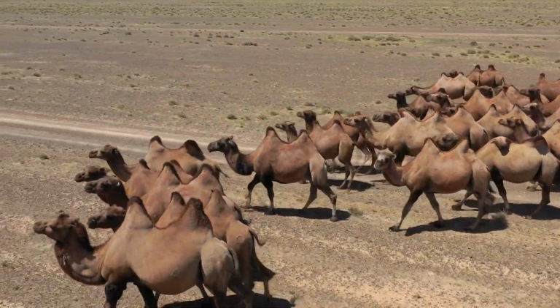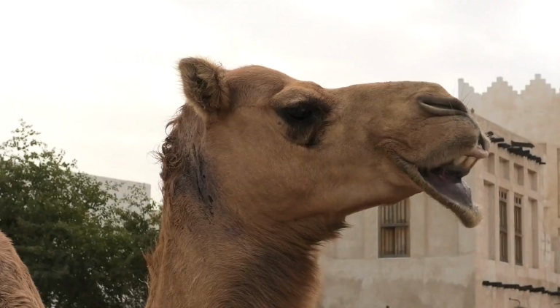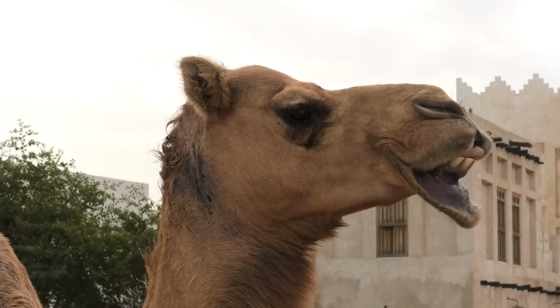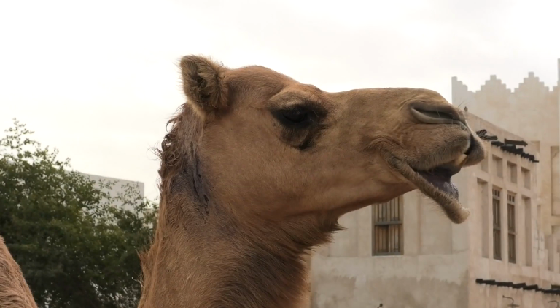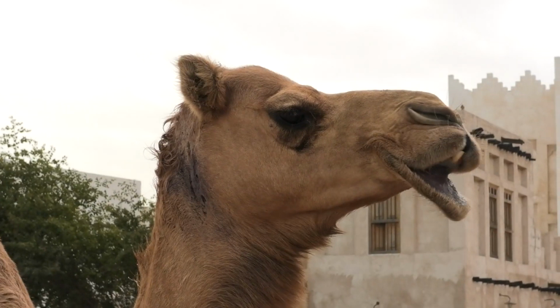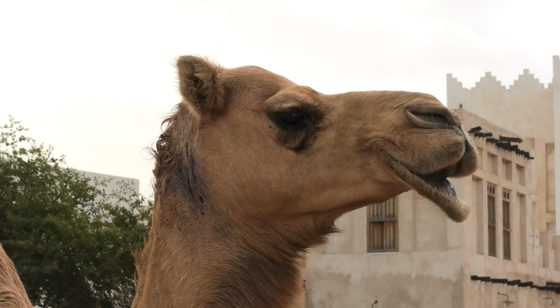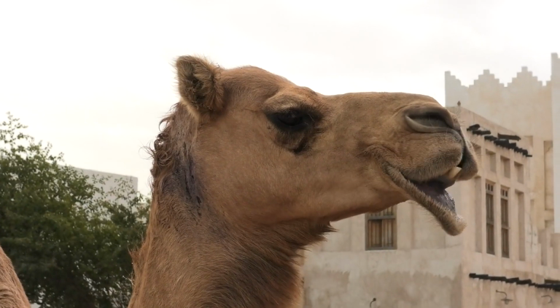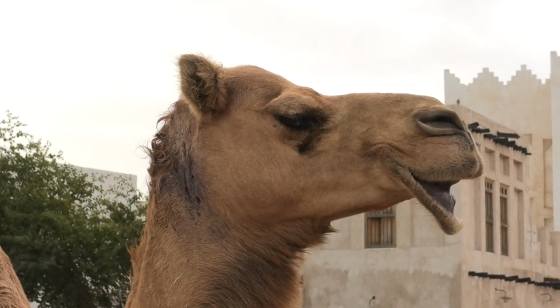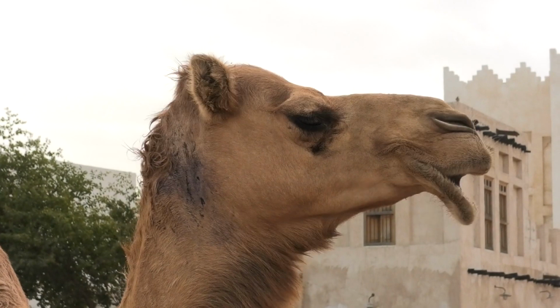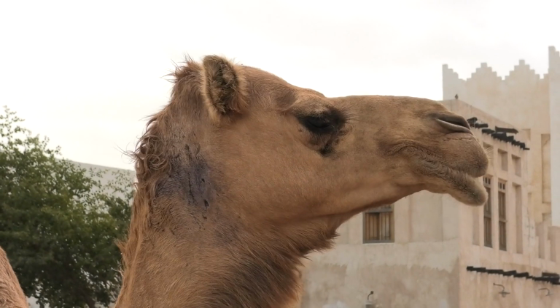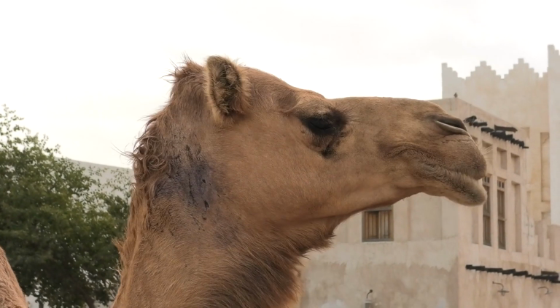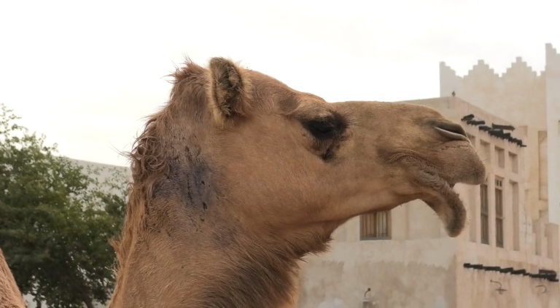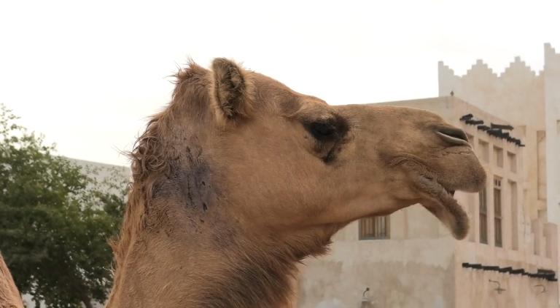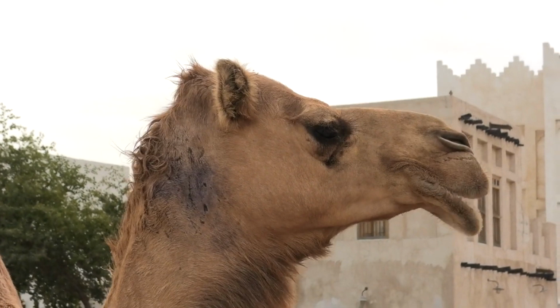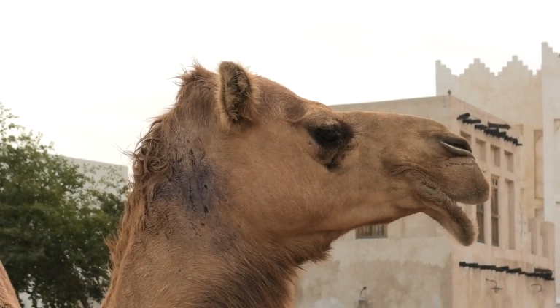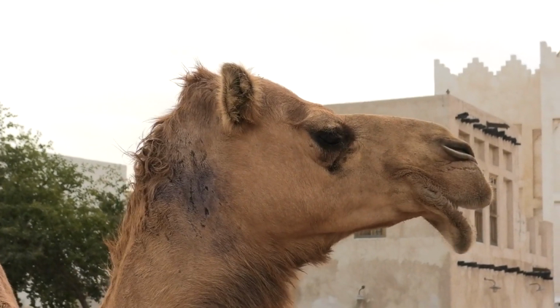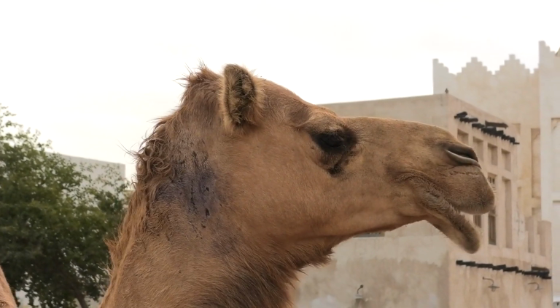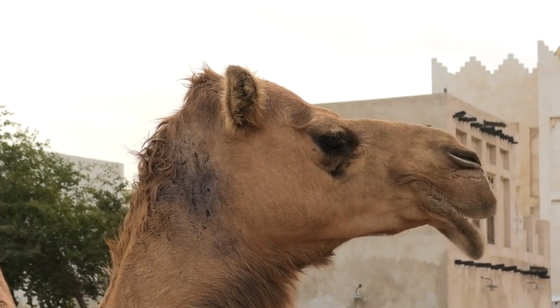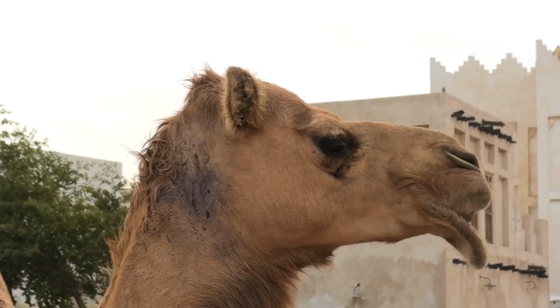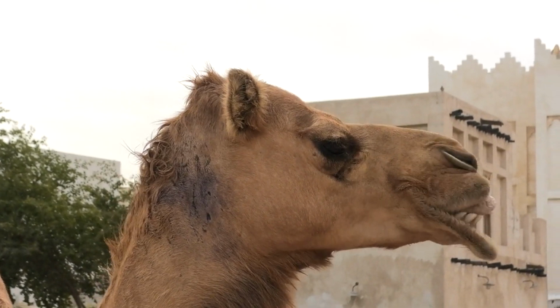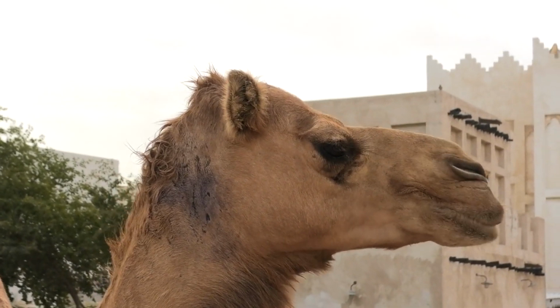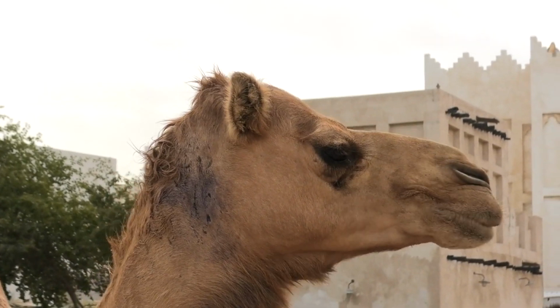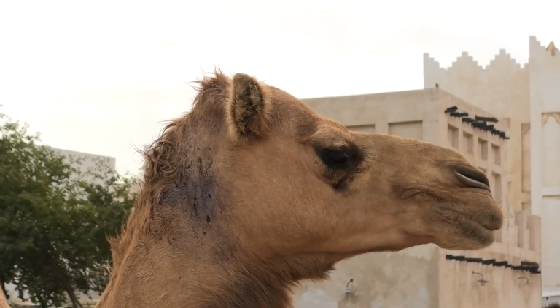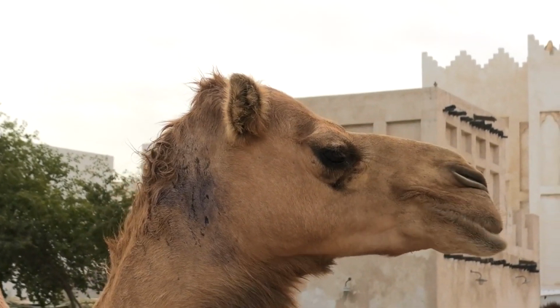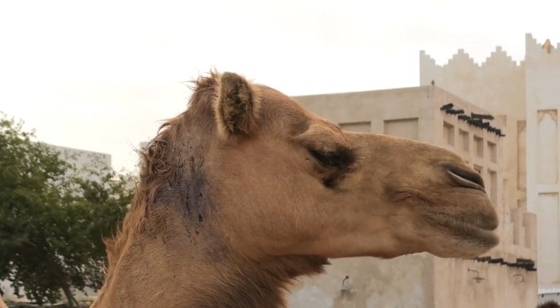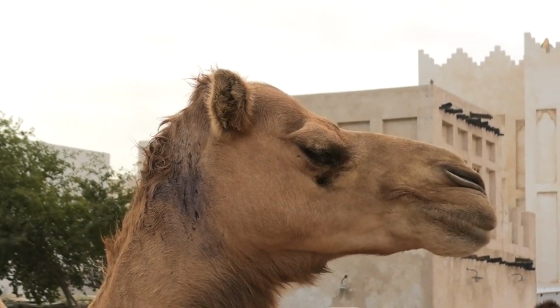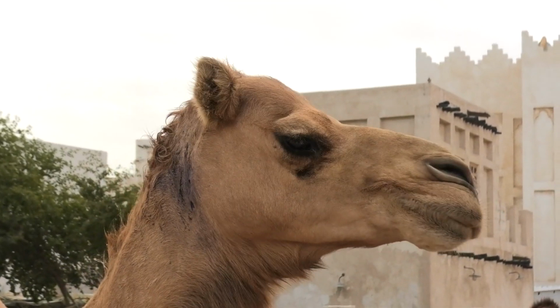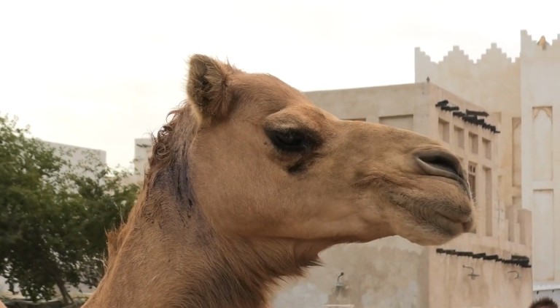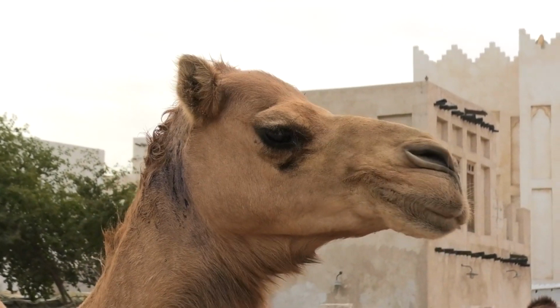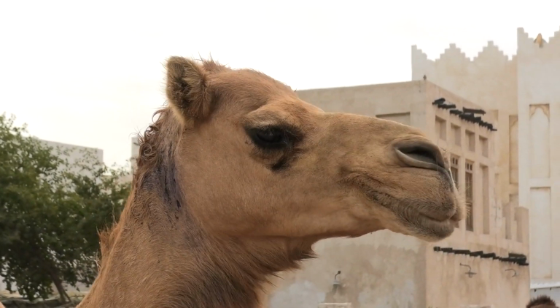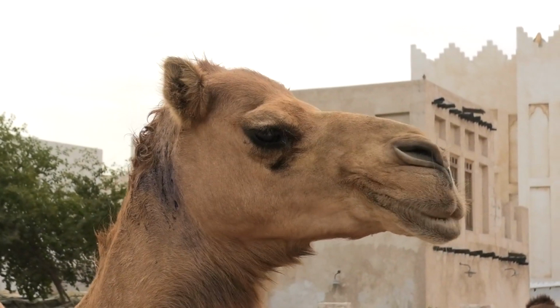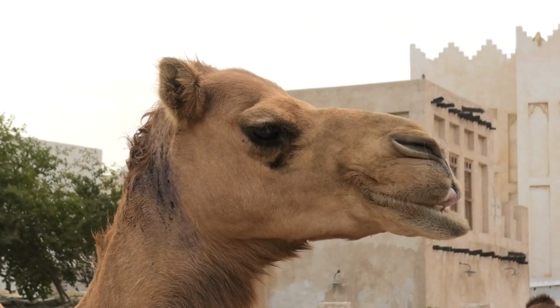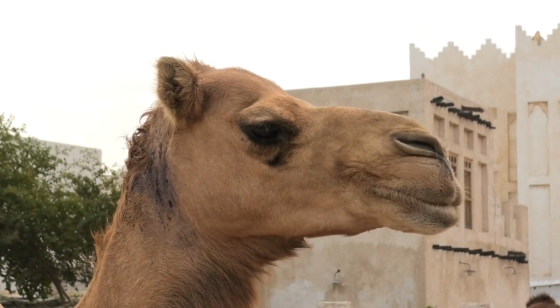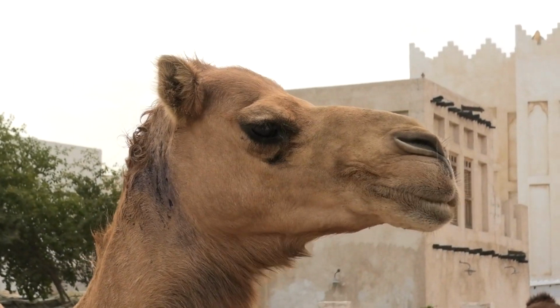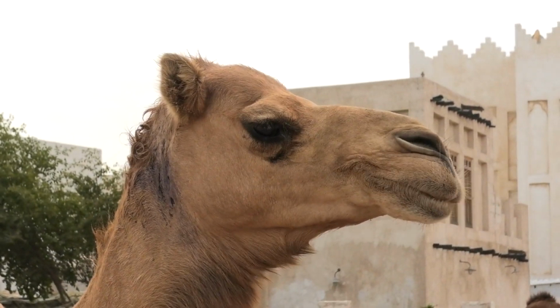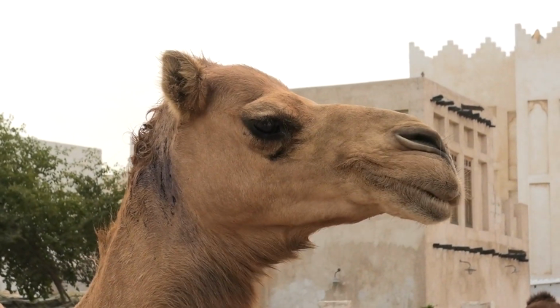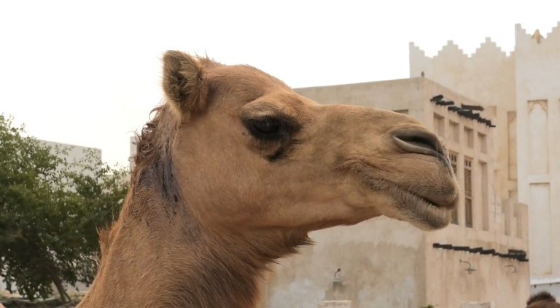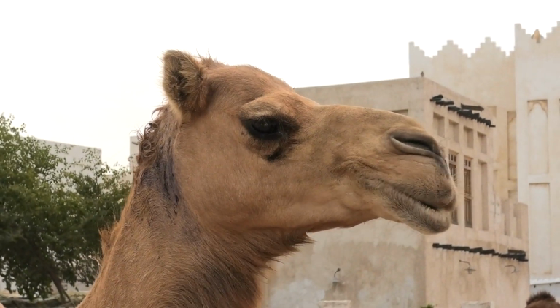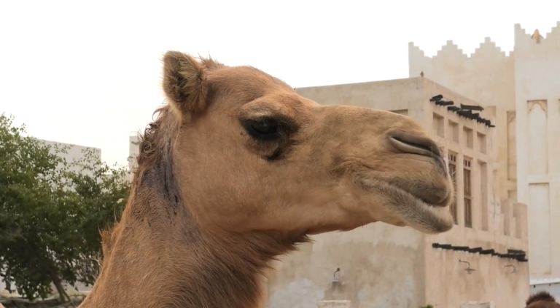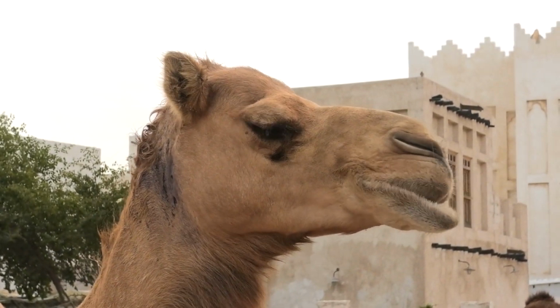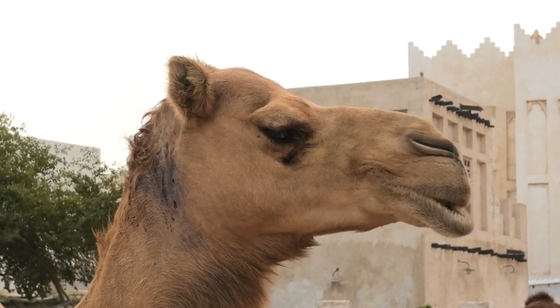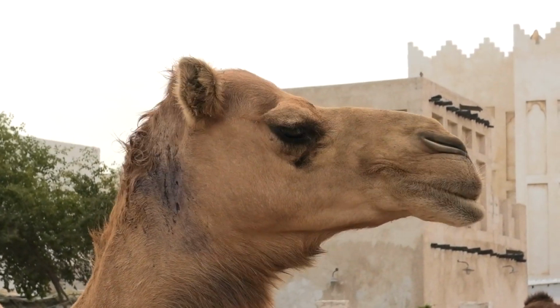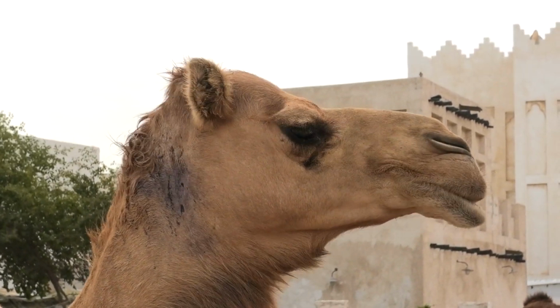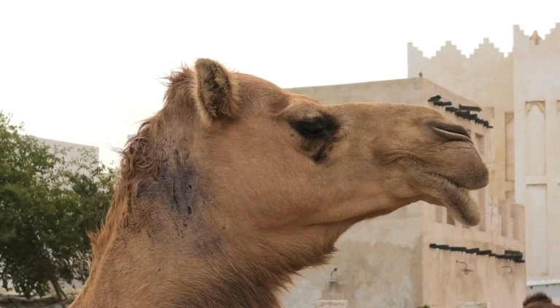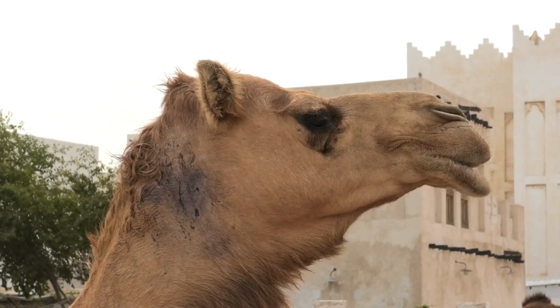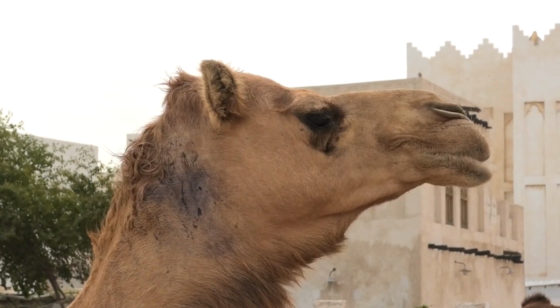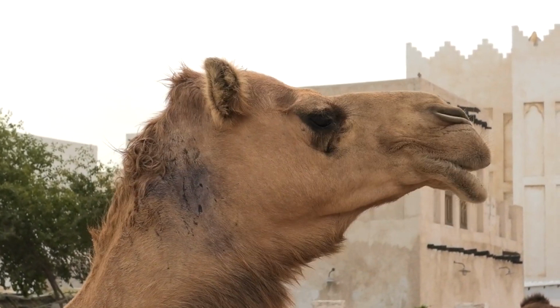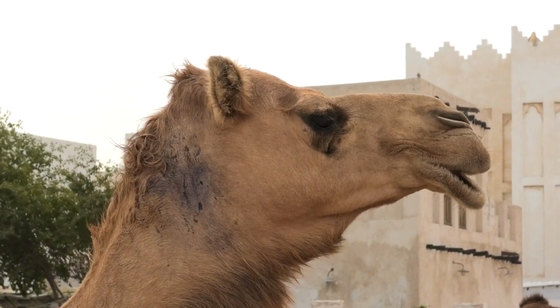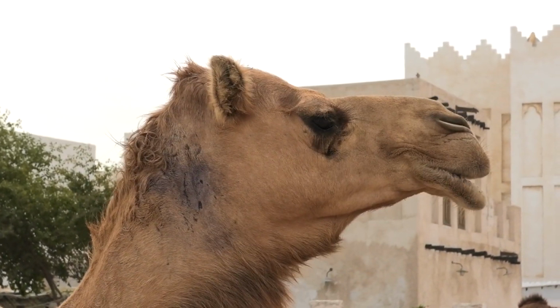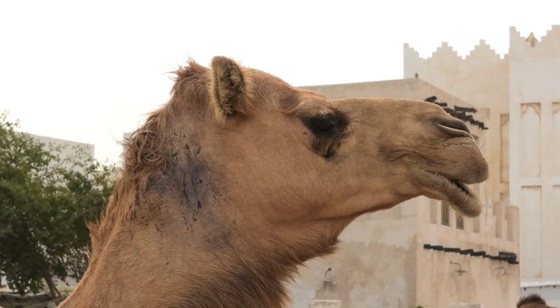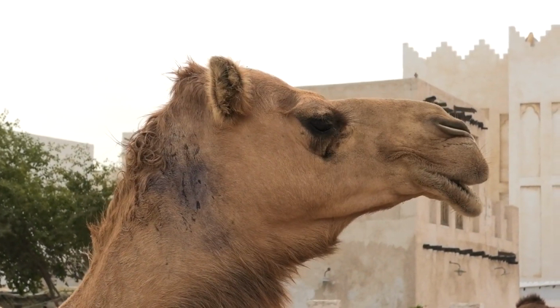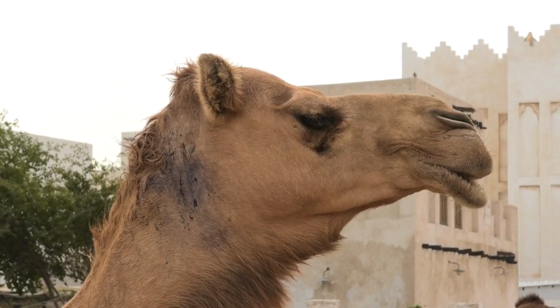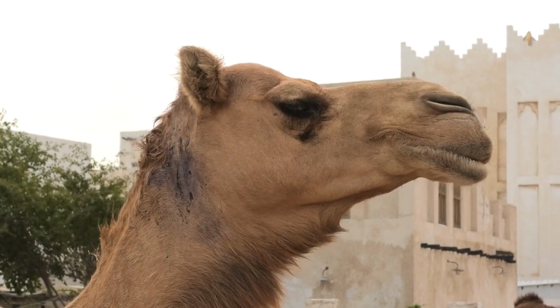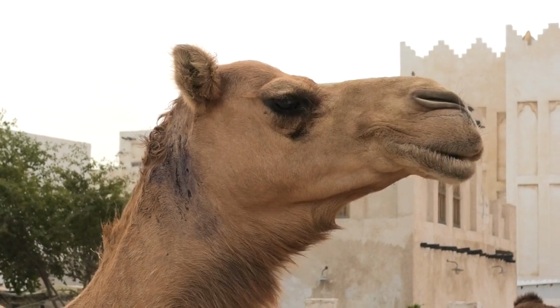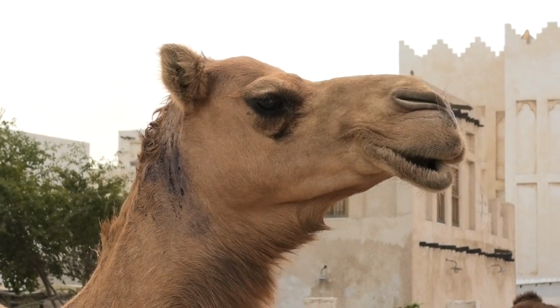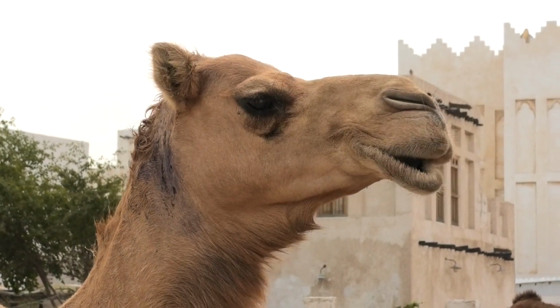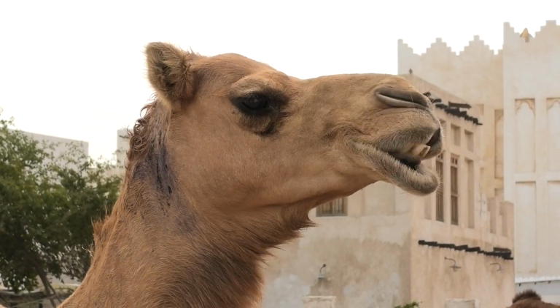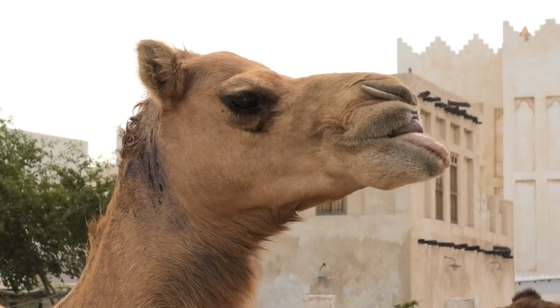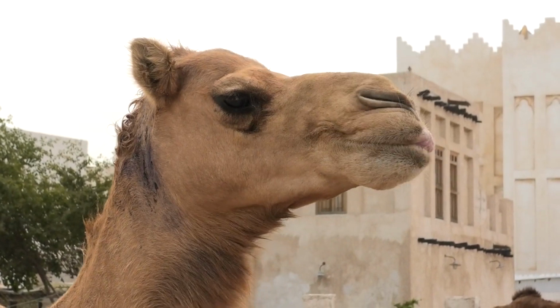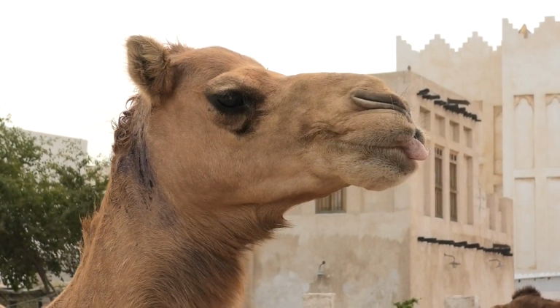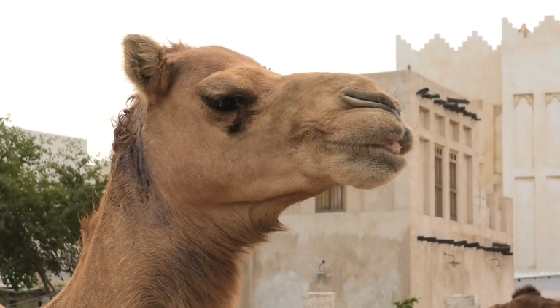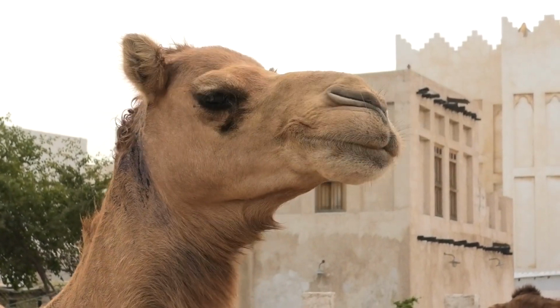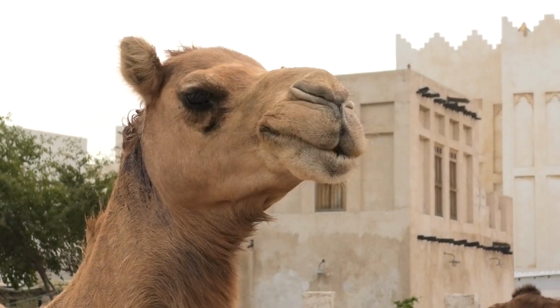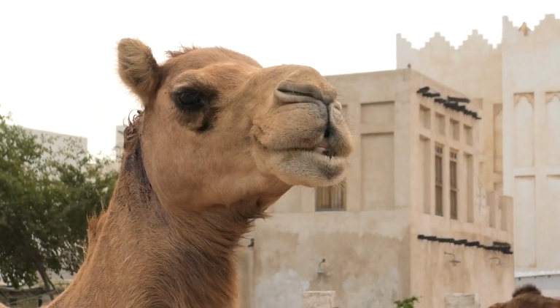Camels typically live for around 40 to 50 years. This can vary depending on factors such as environment and care.